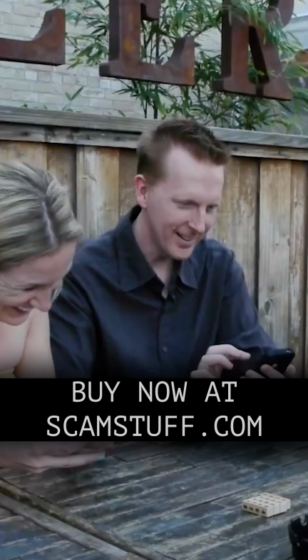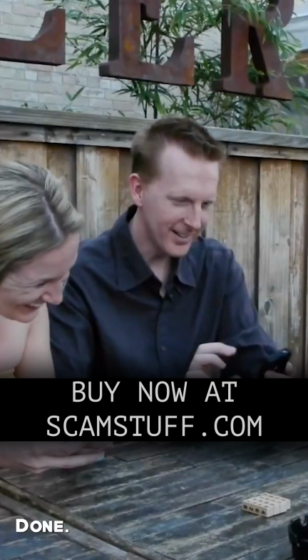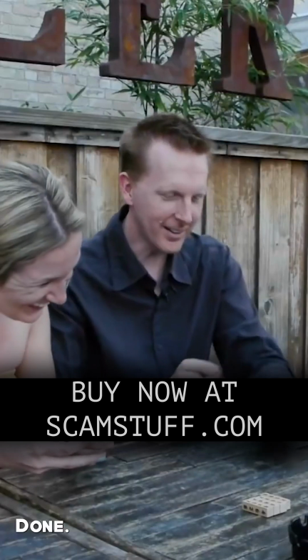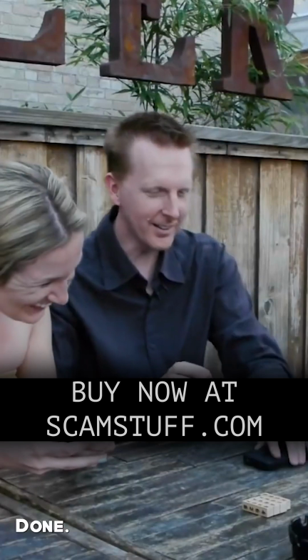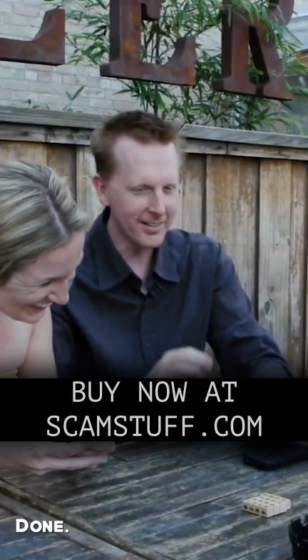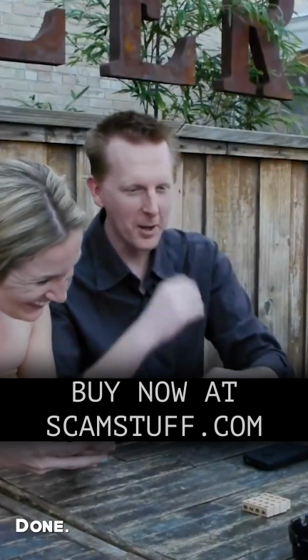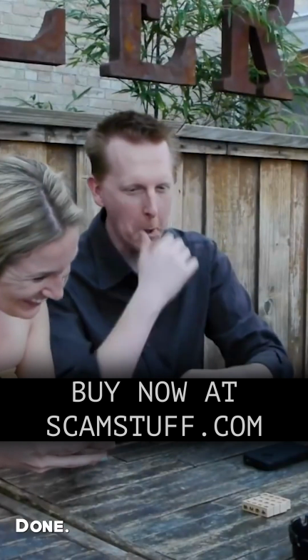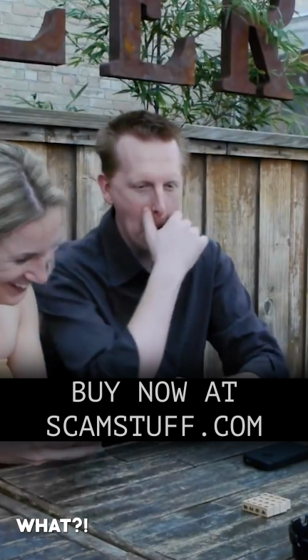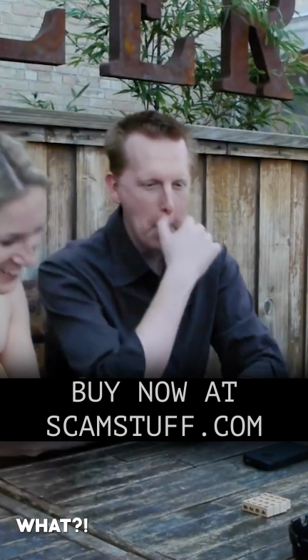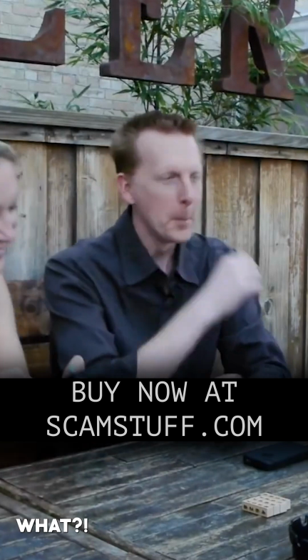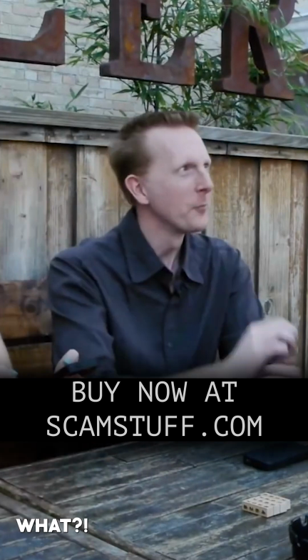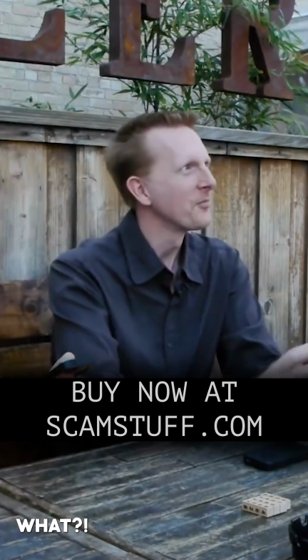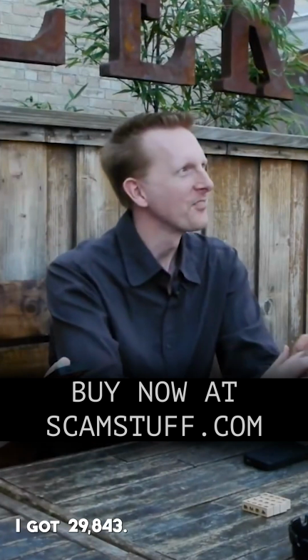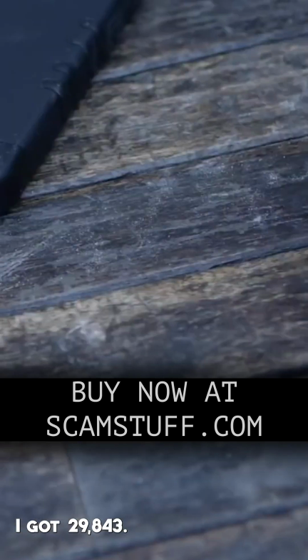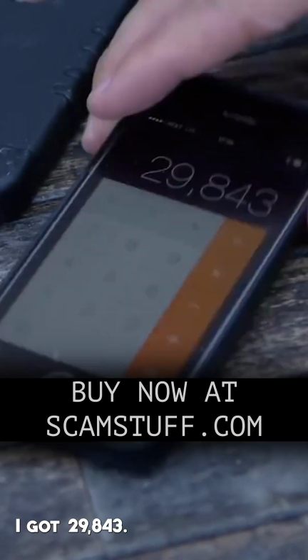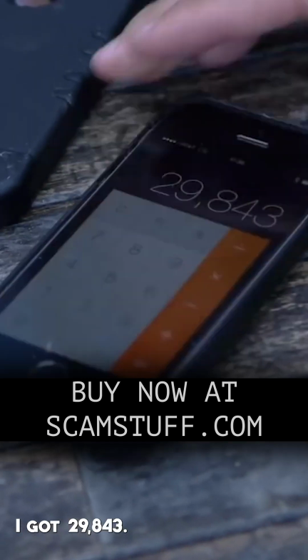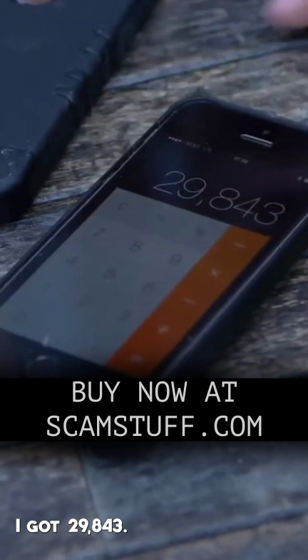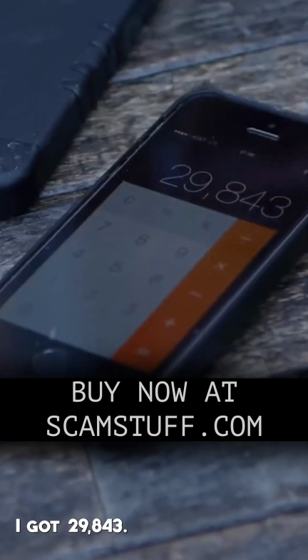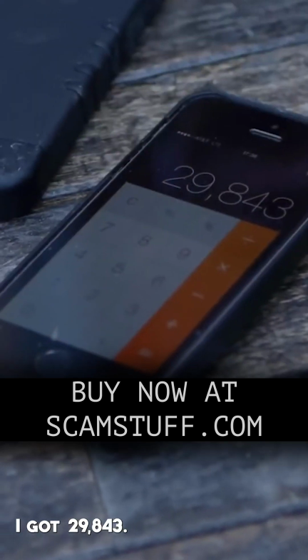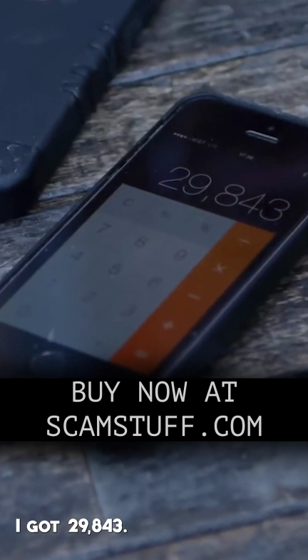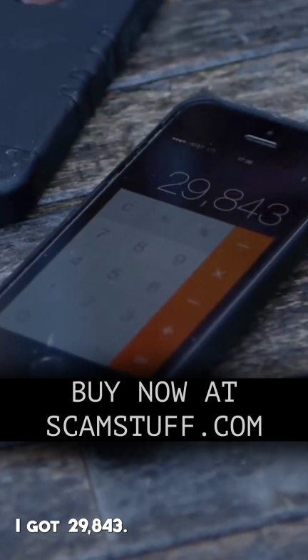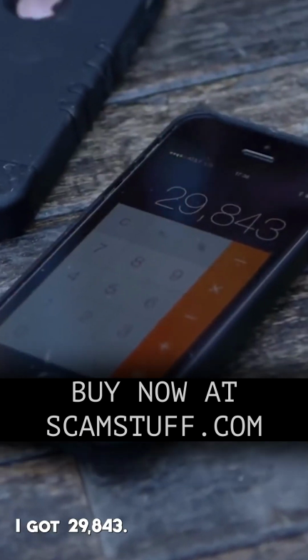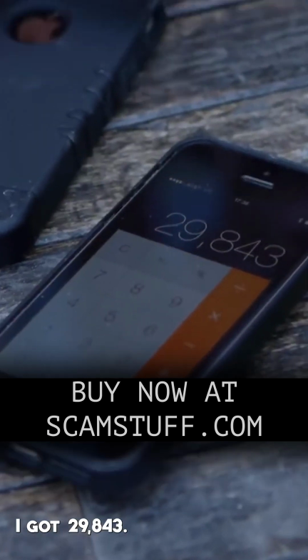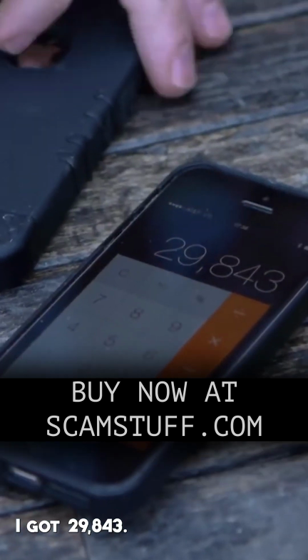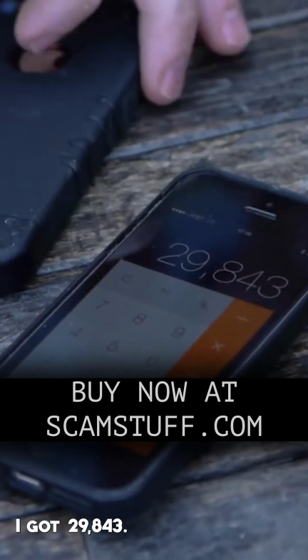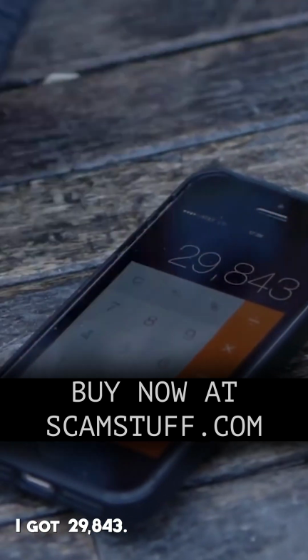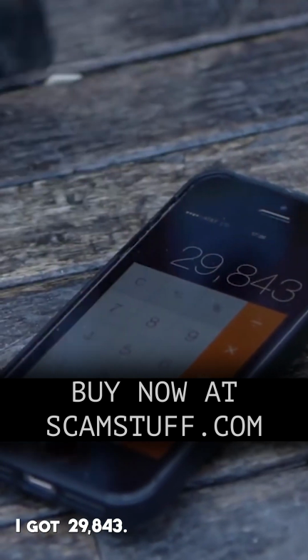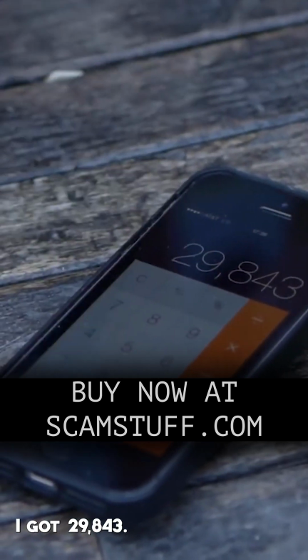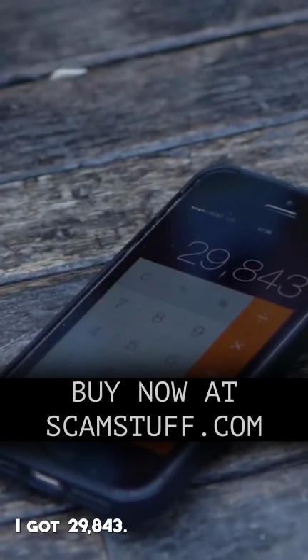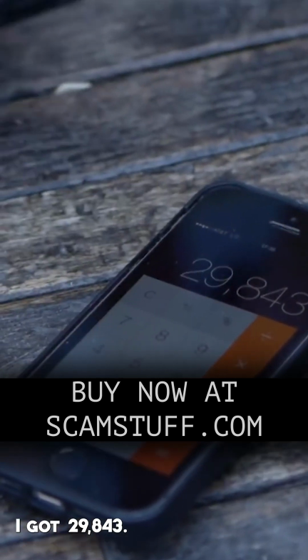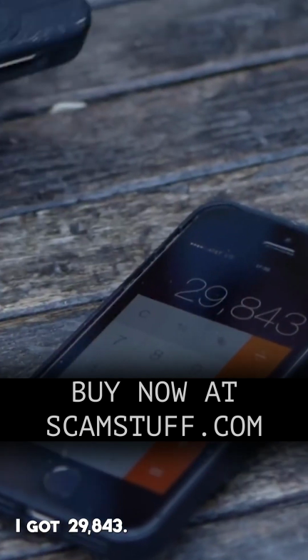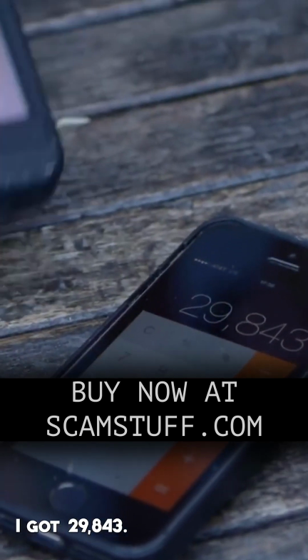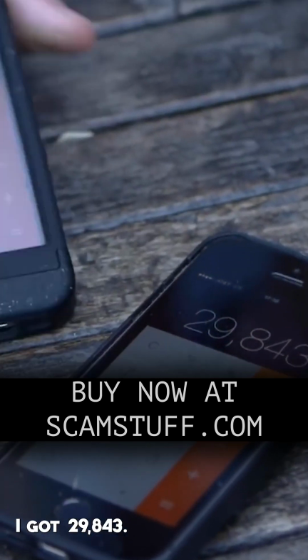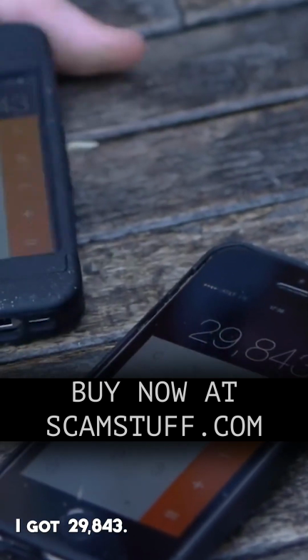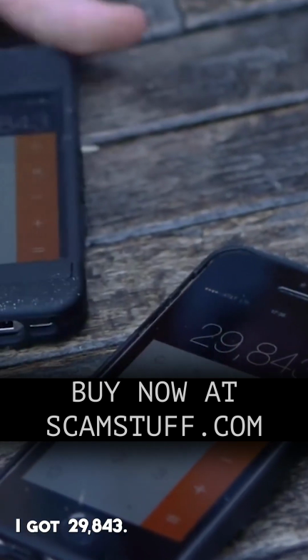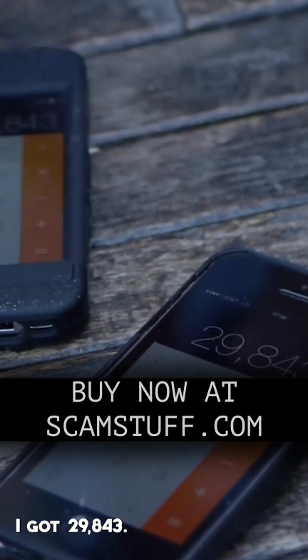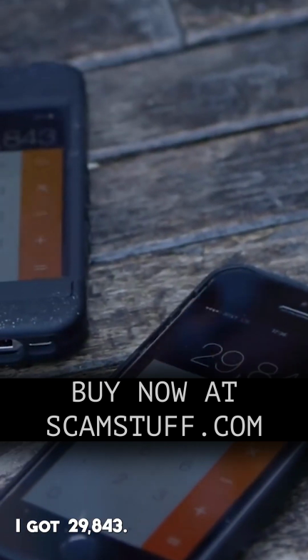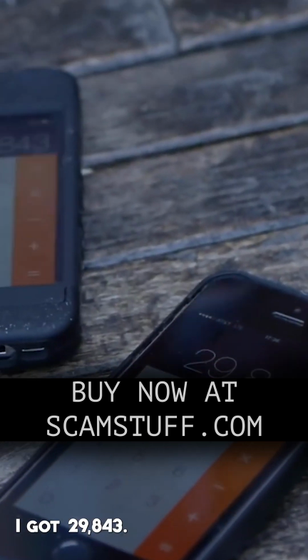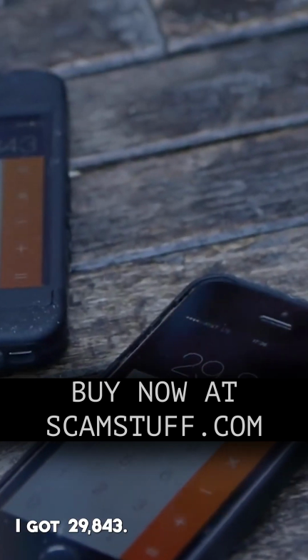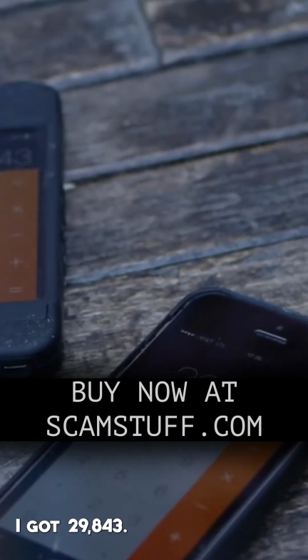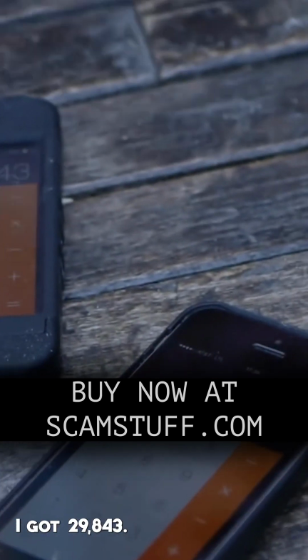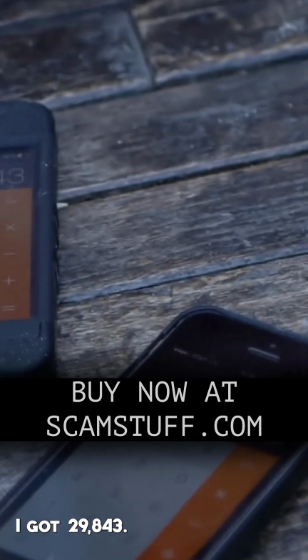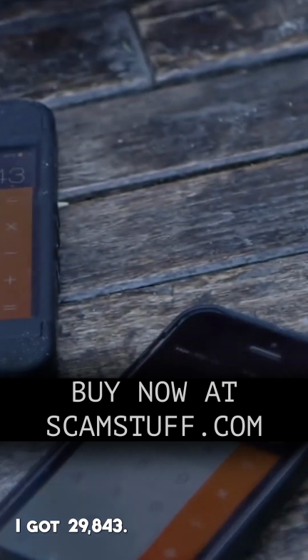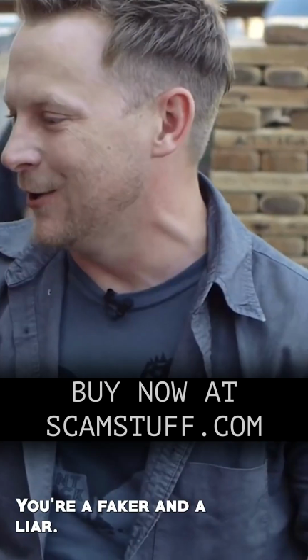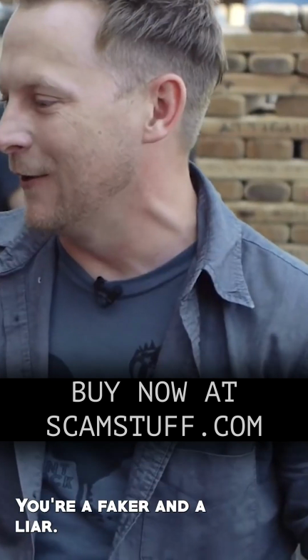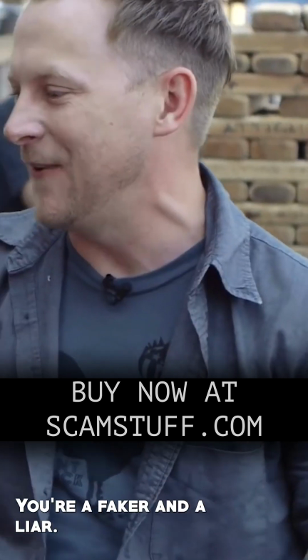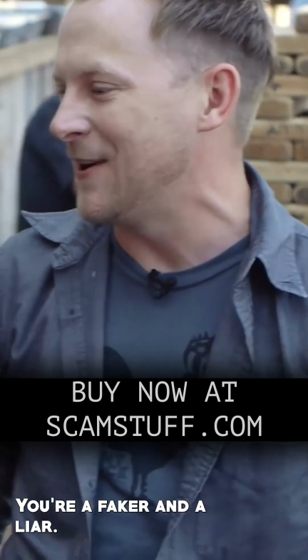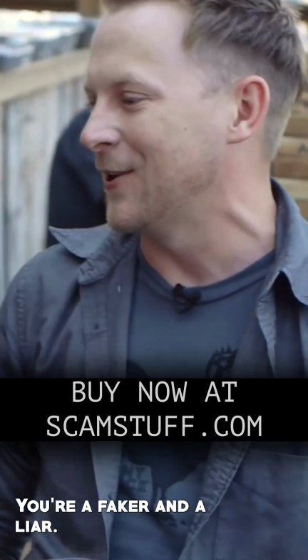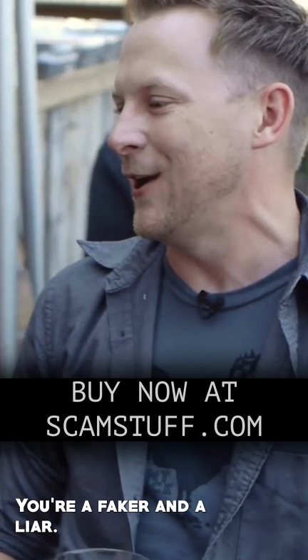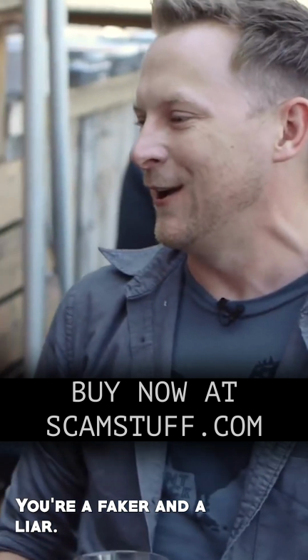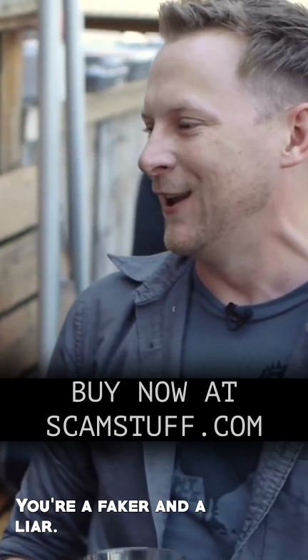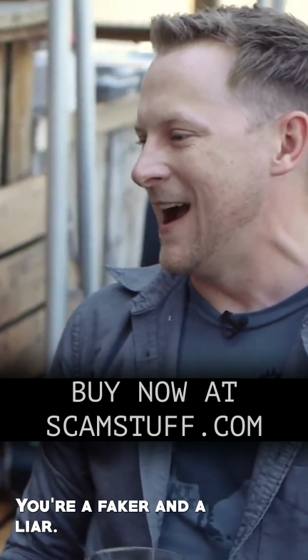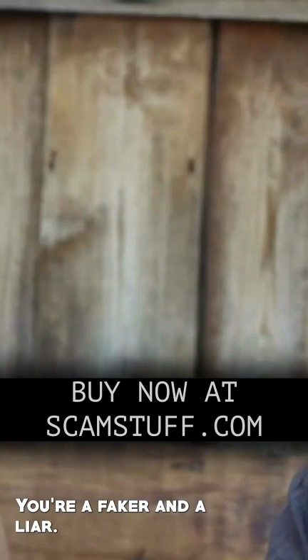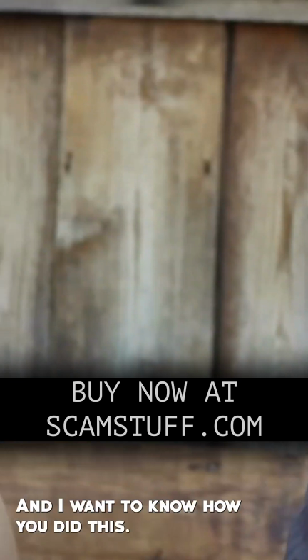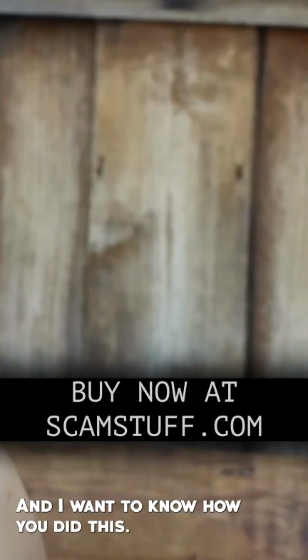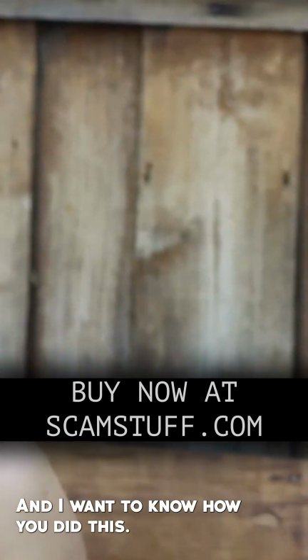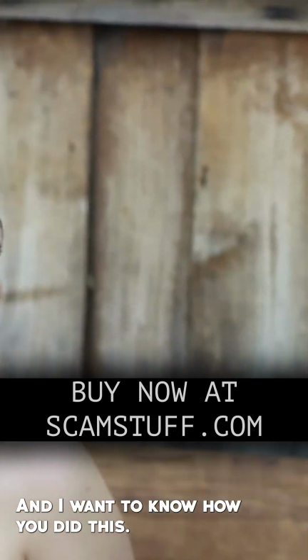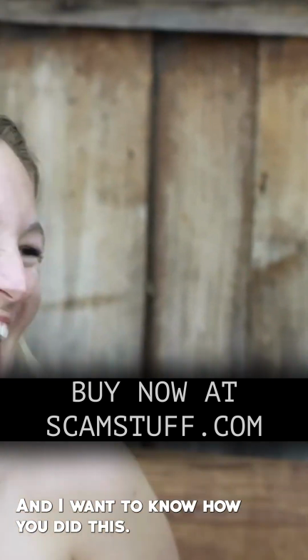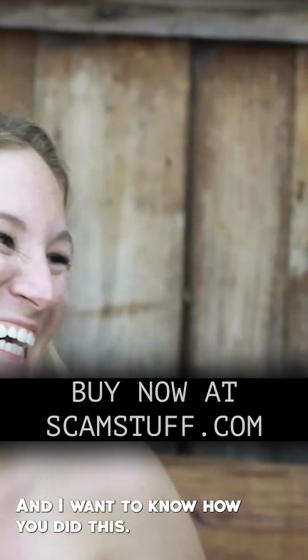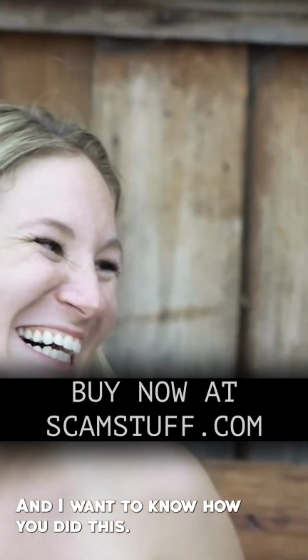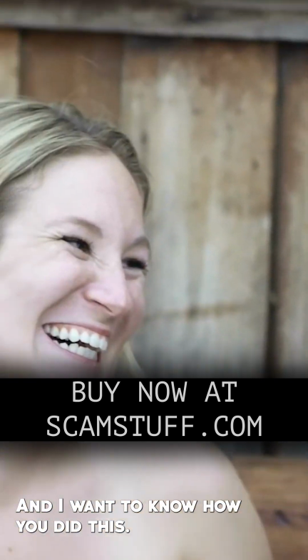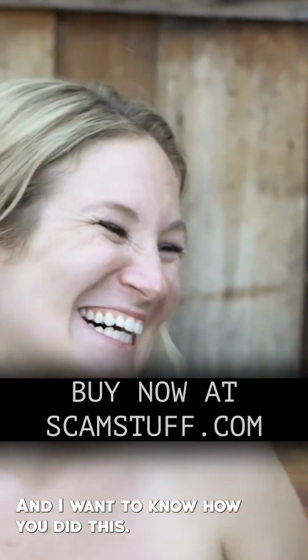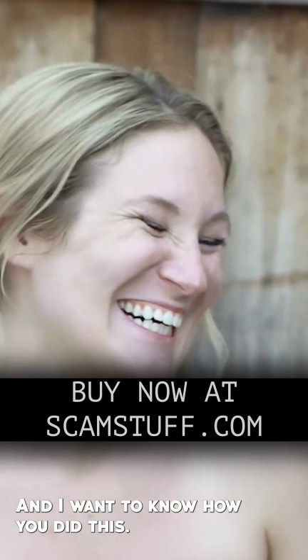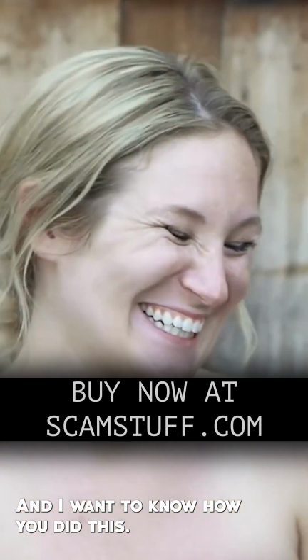Done. What? I got 29,843. I got 29,843. You're a faker and a liar and I want to know how you did this.